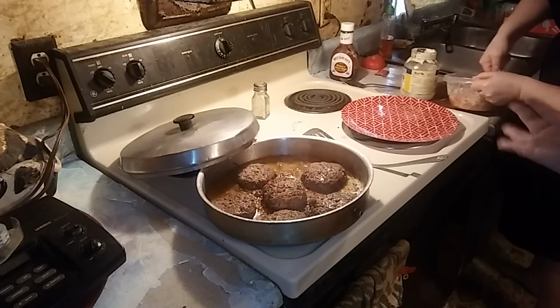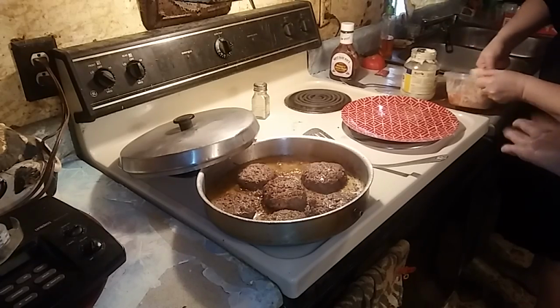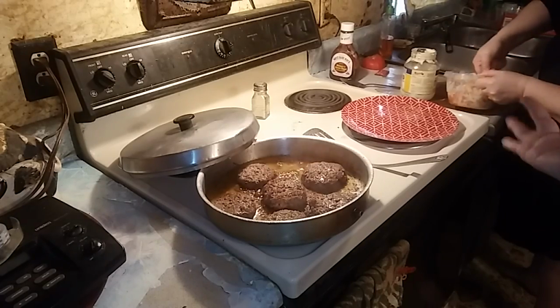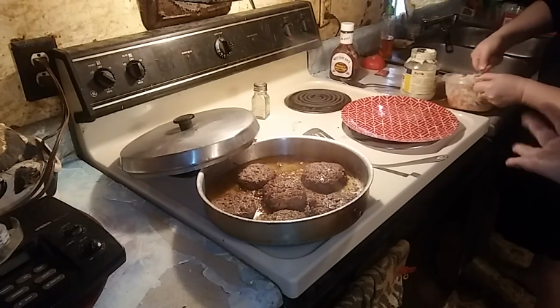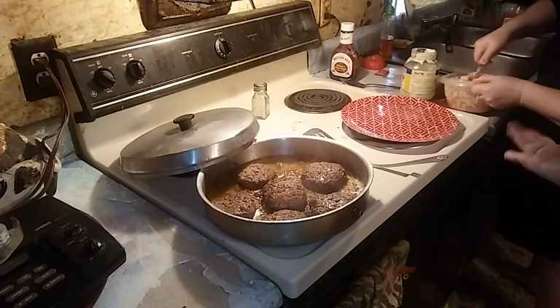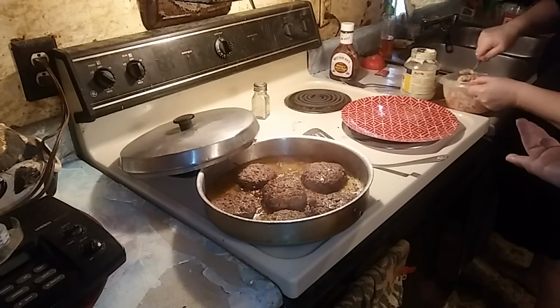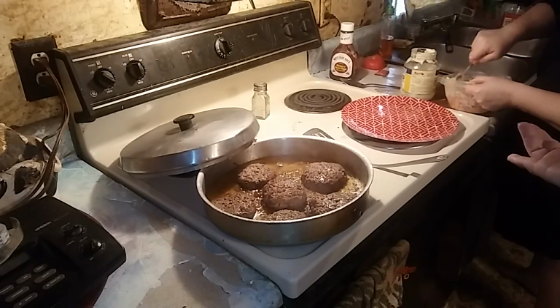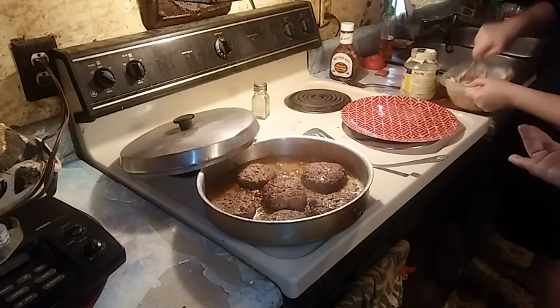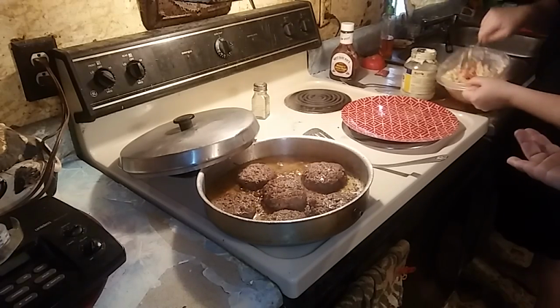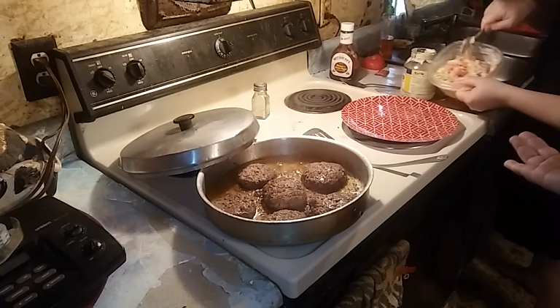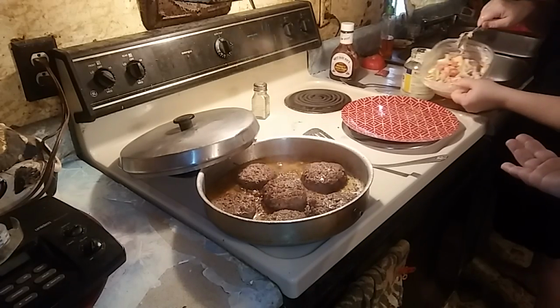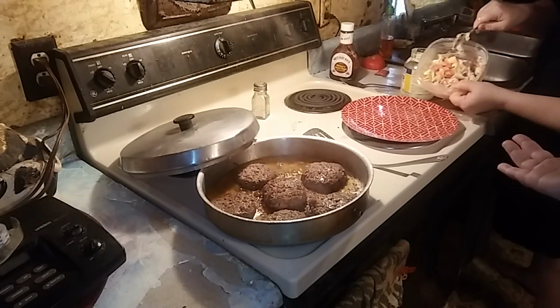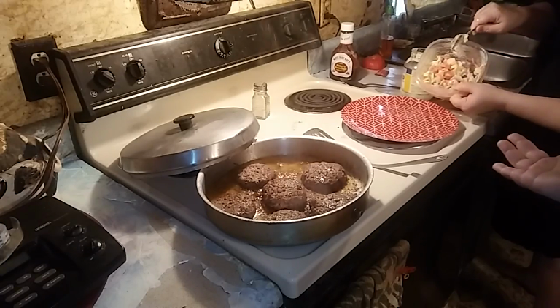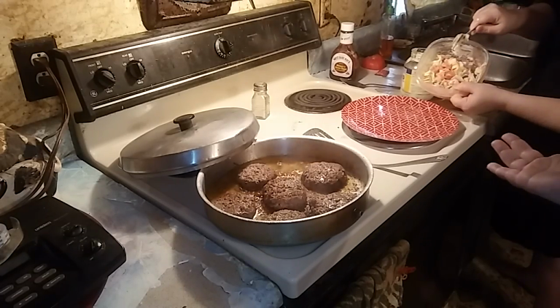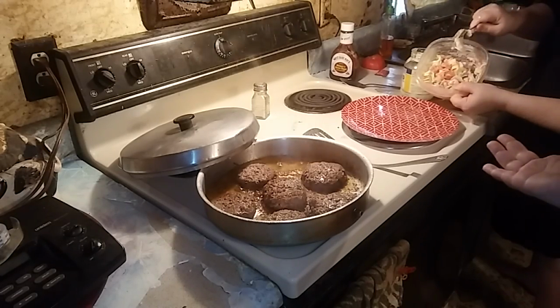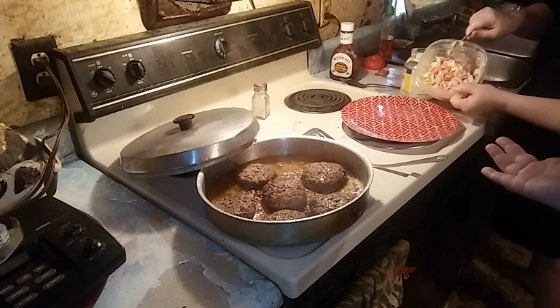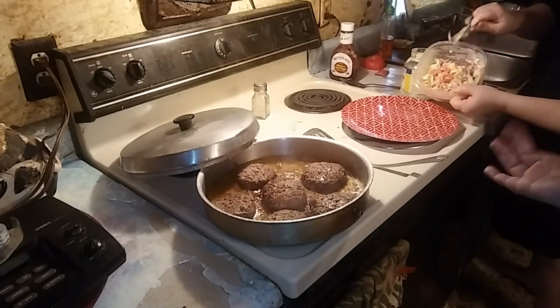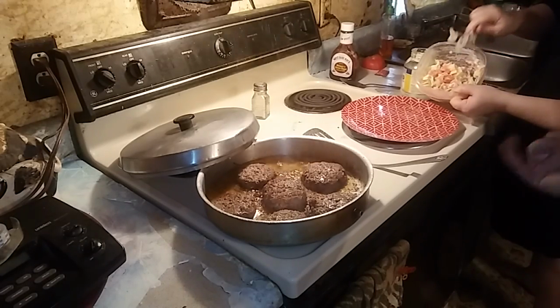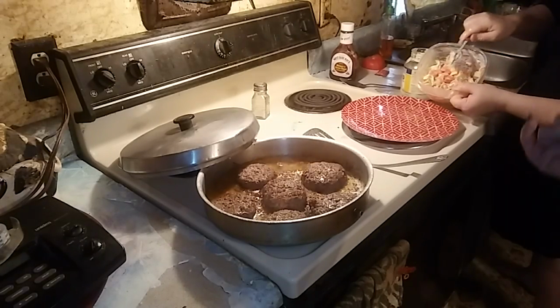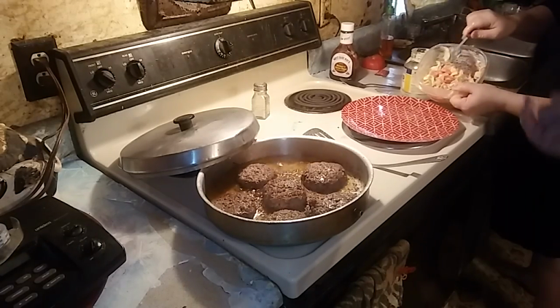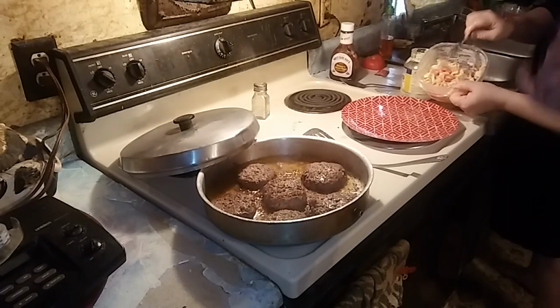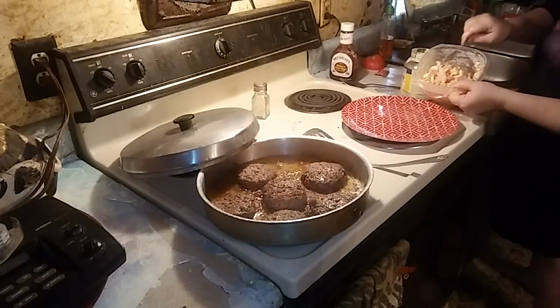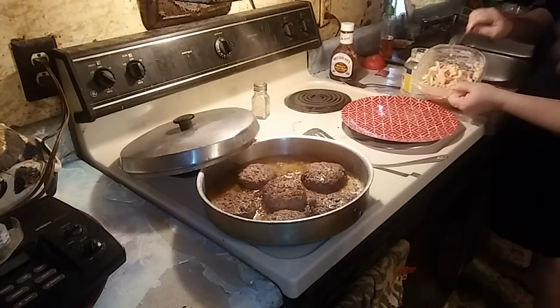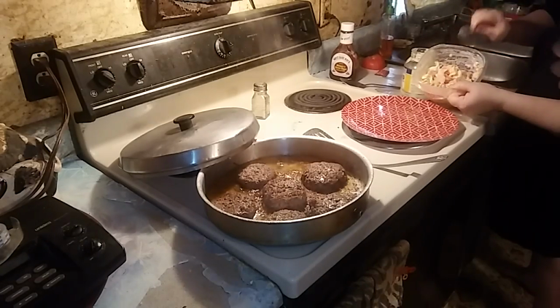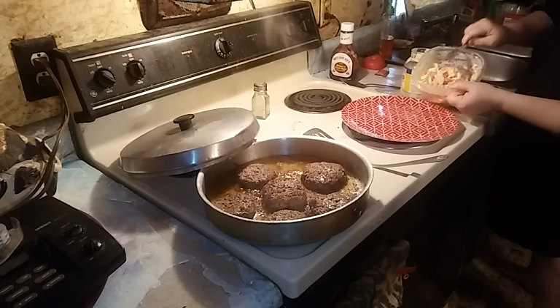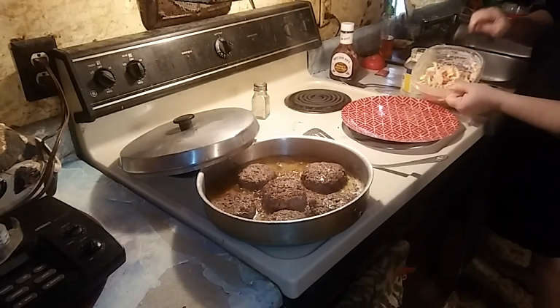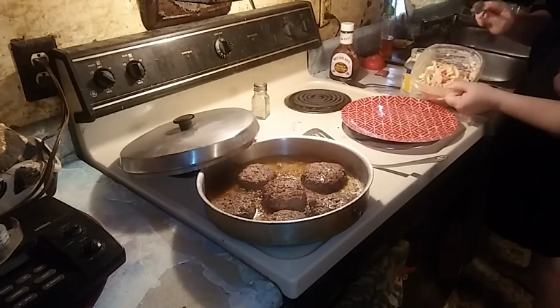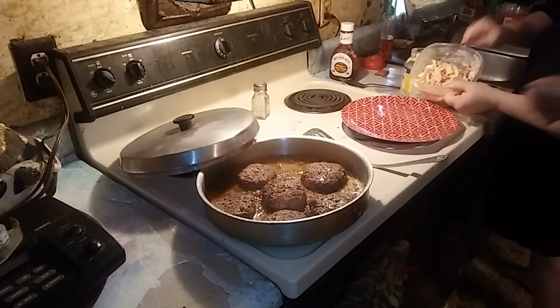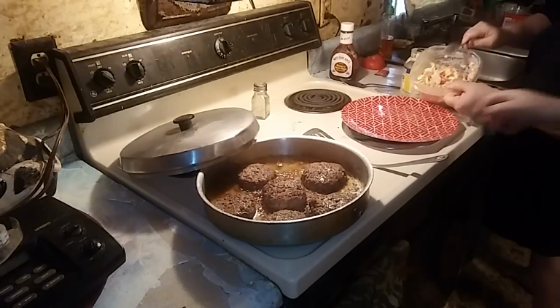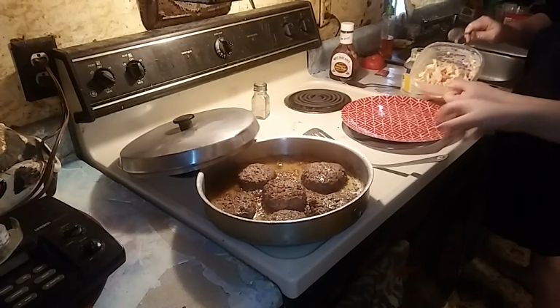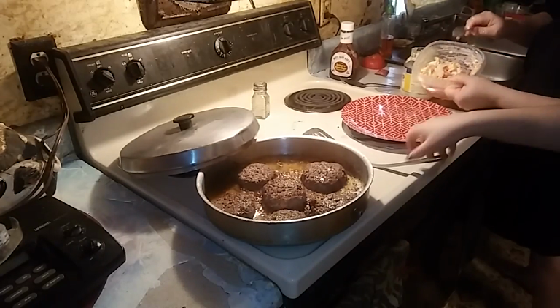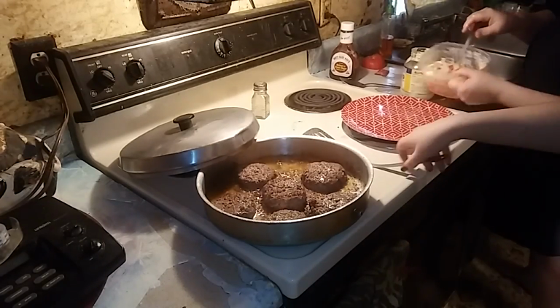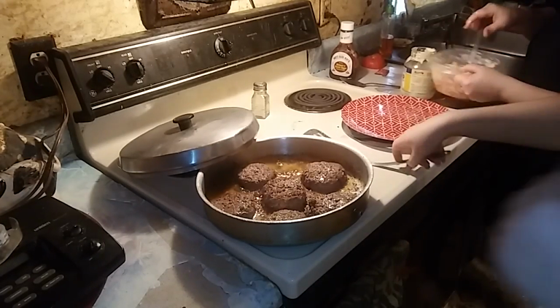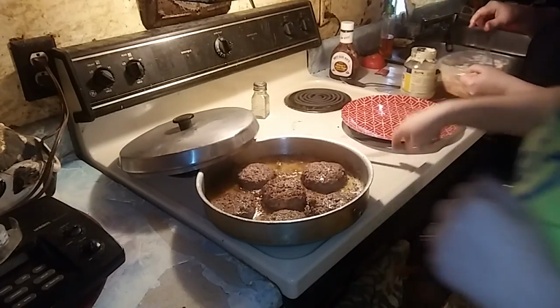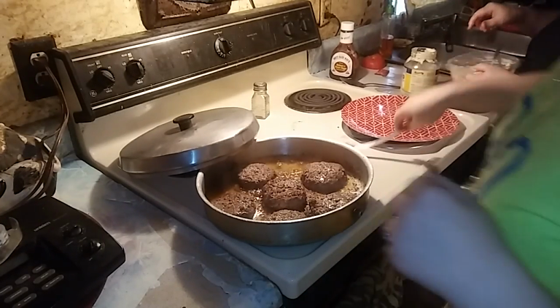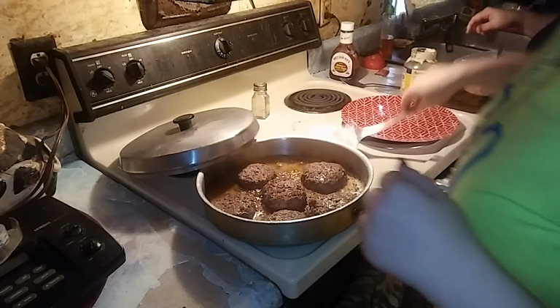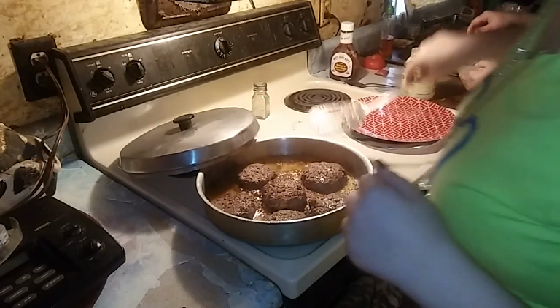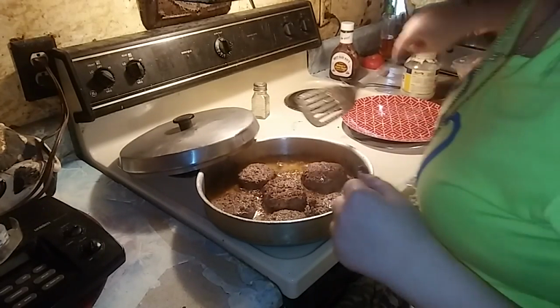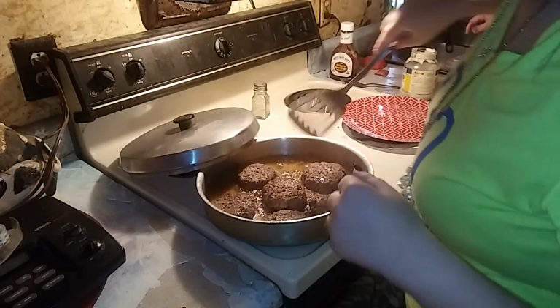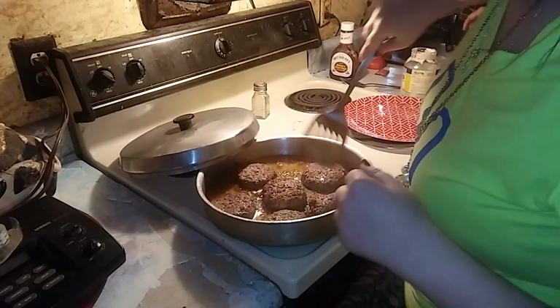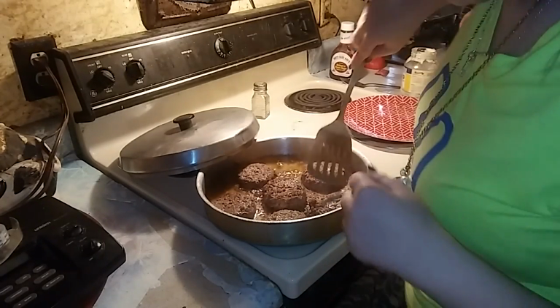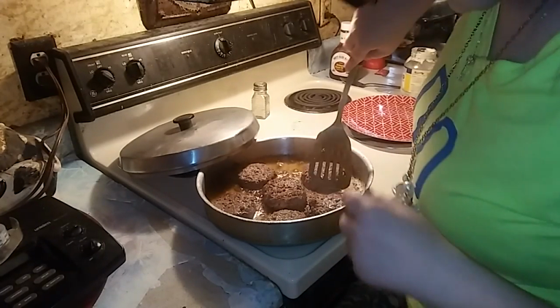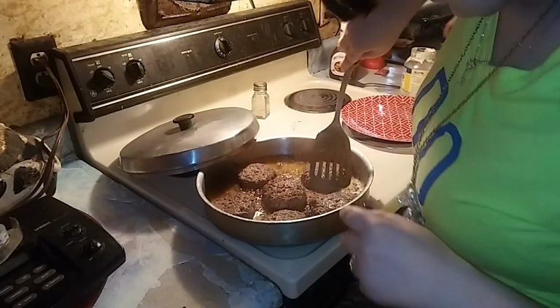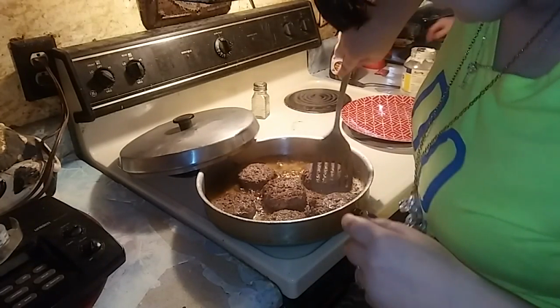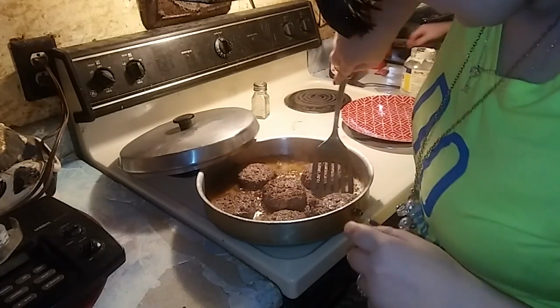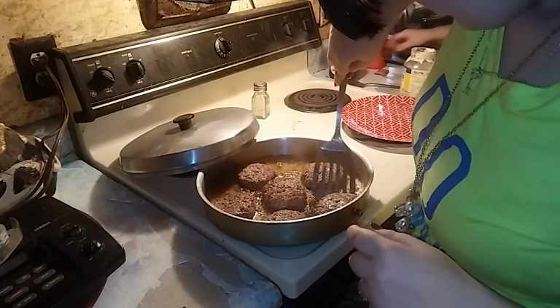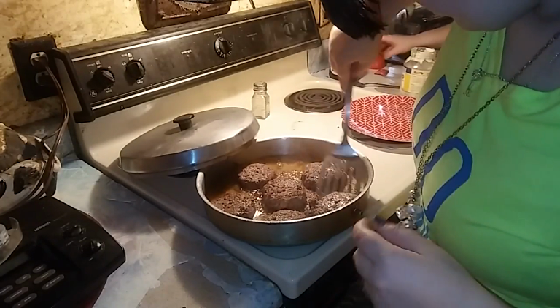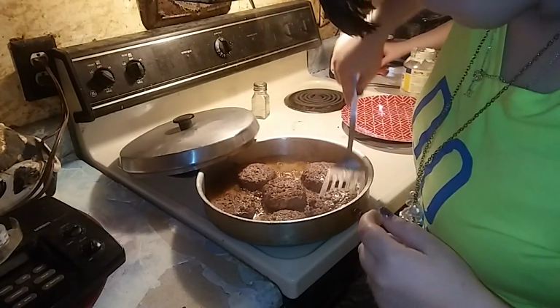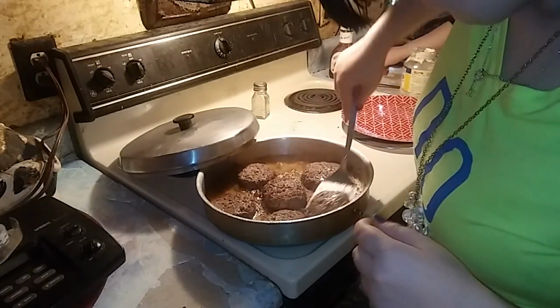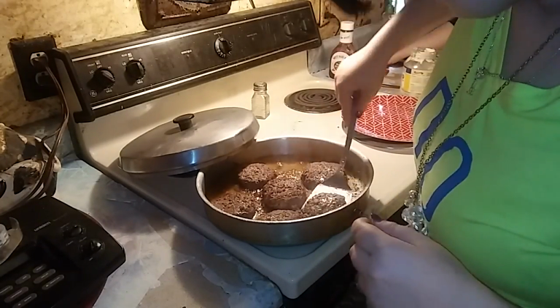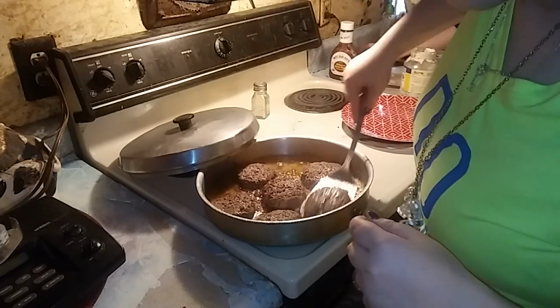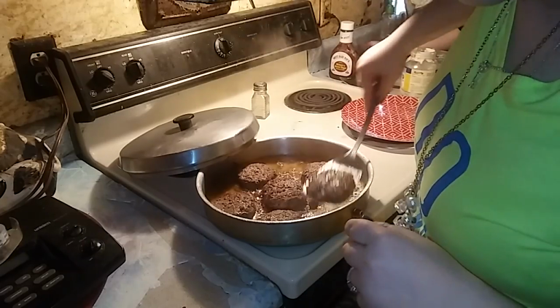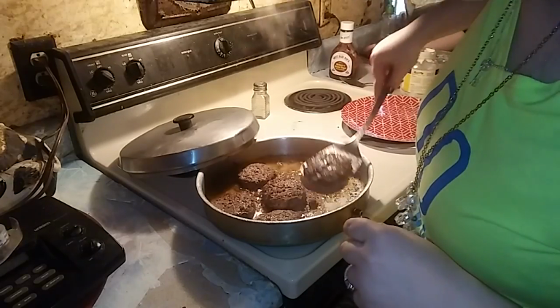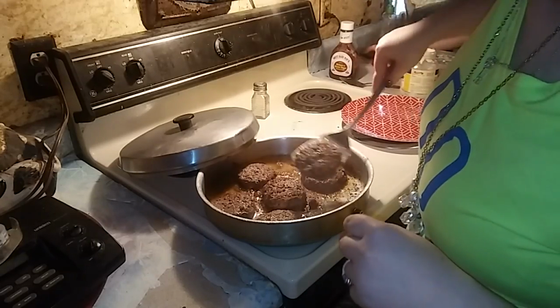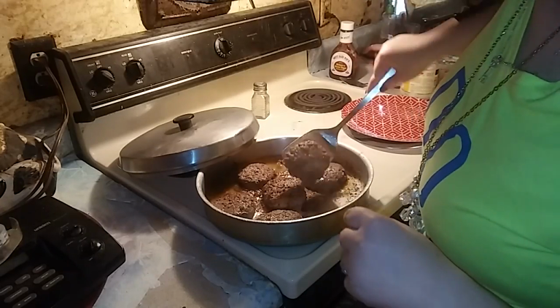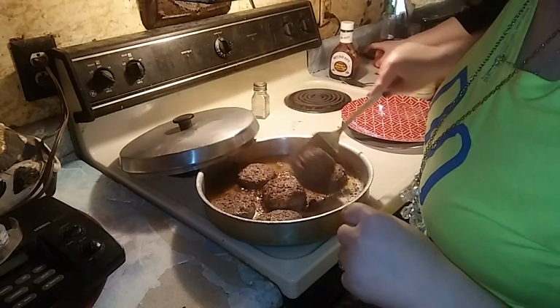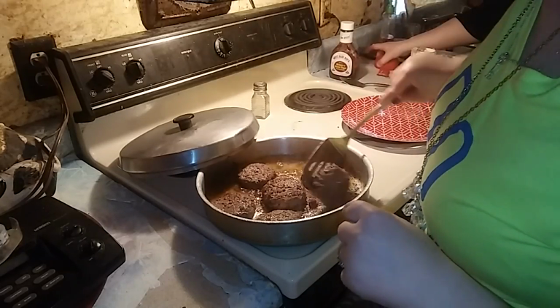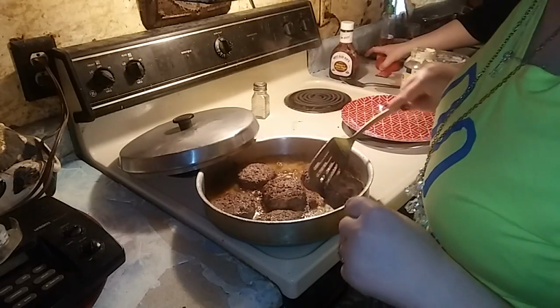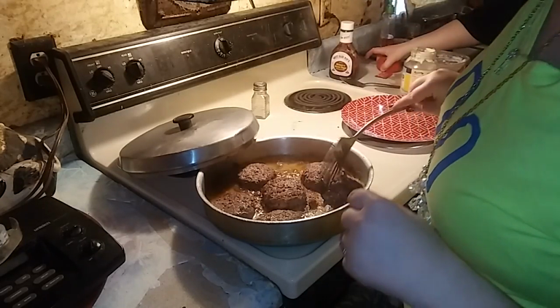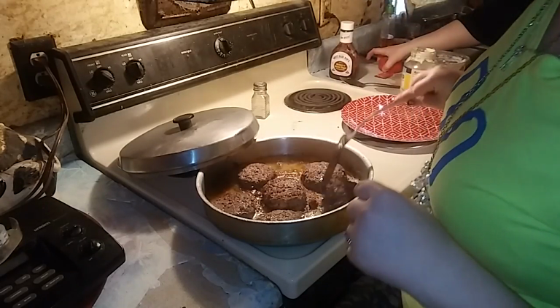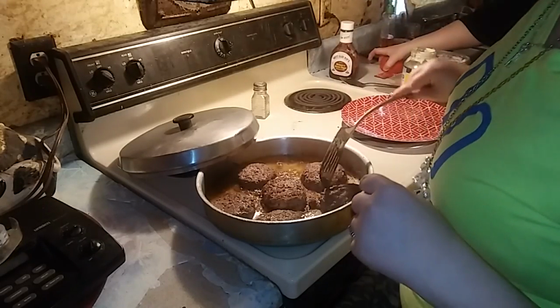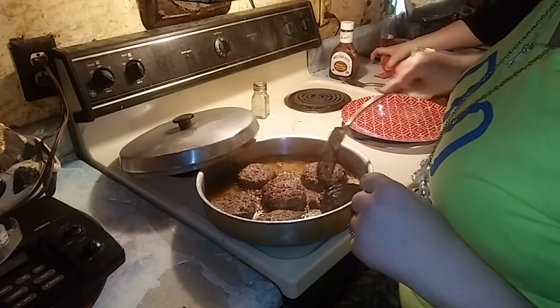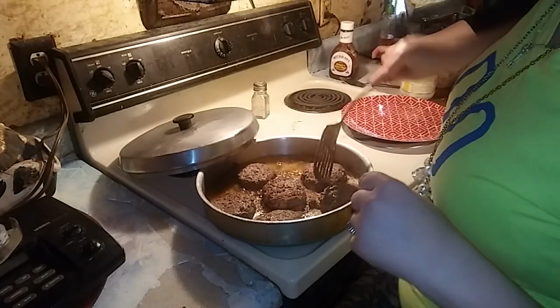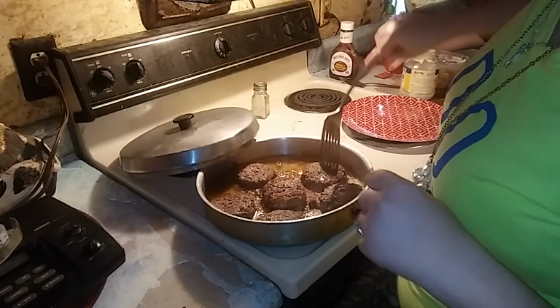Turn them over again, smash them again. You guys can see — show the camera the salad.